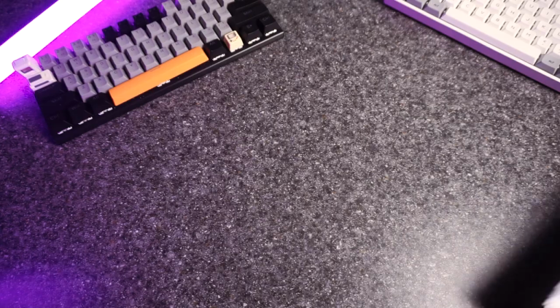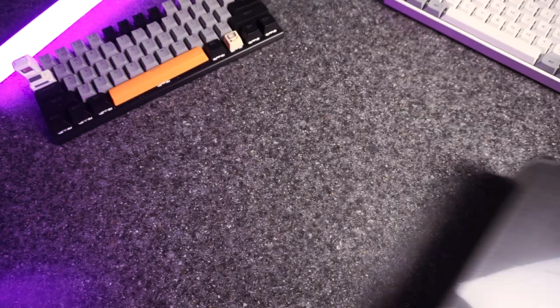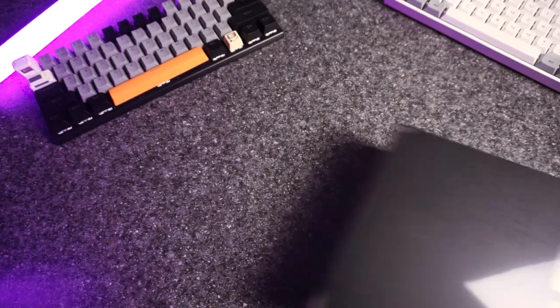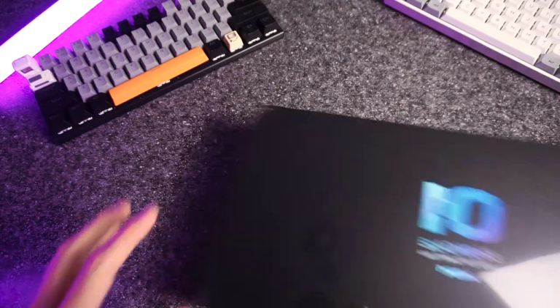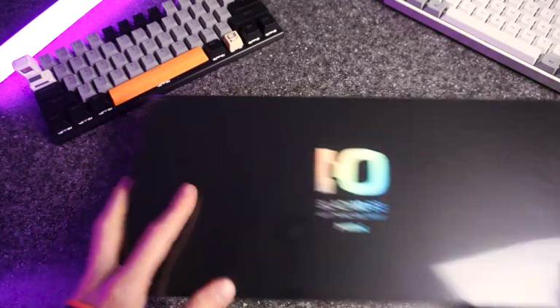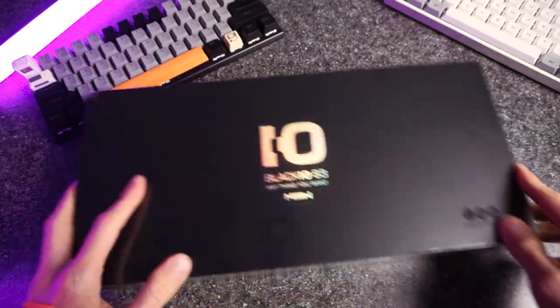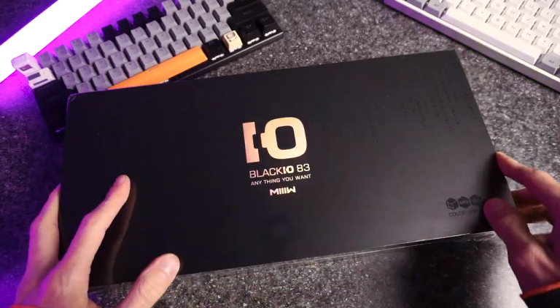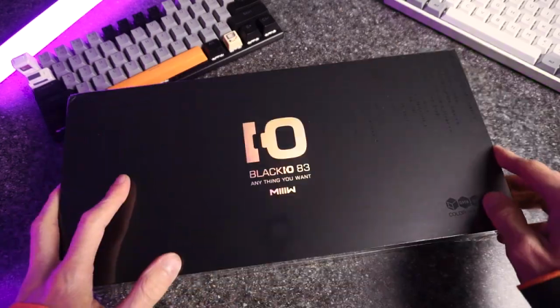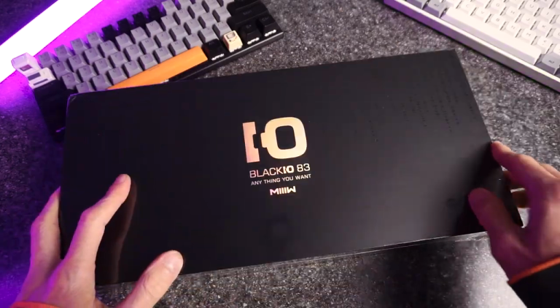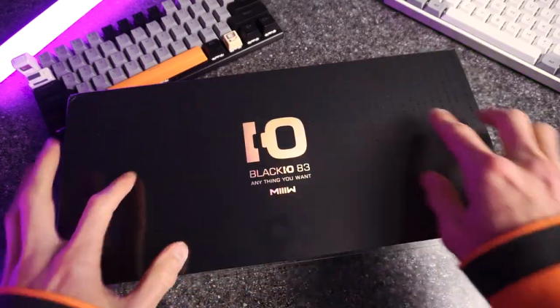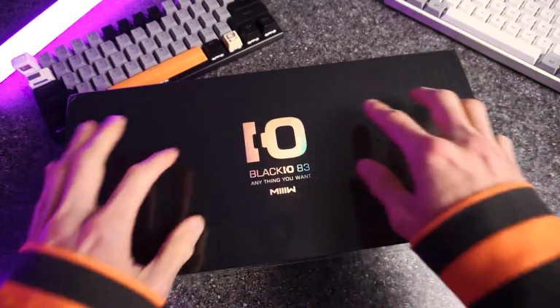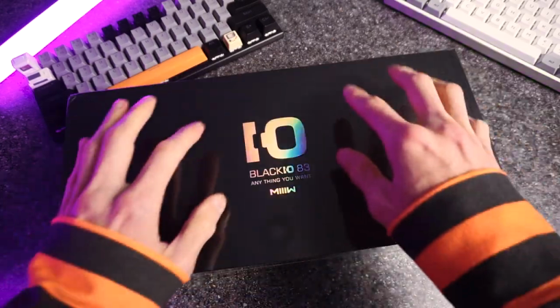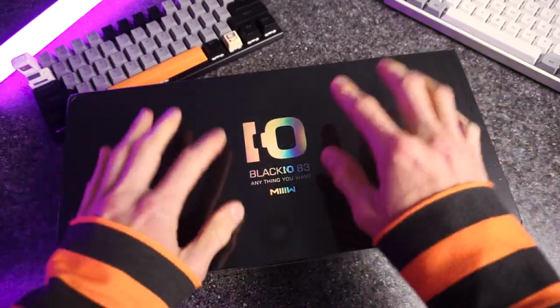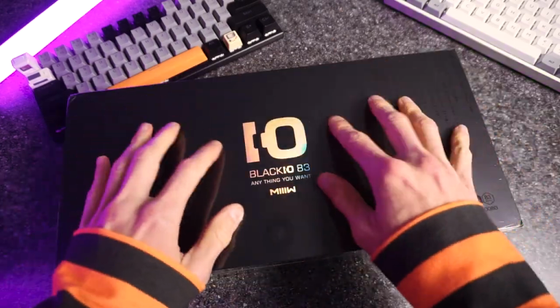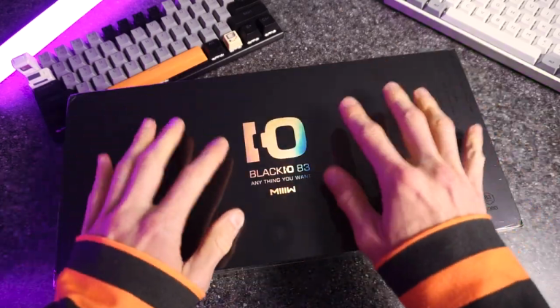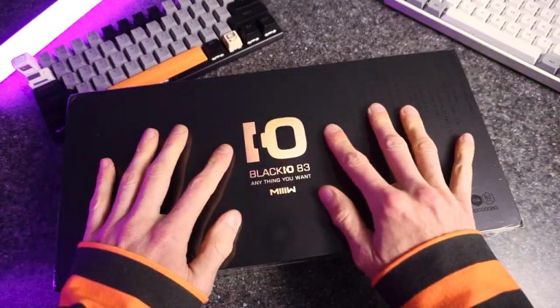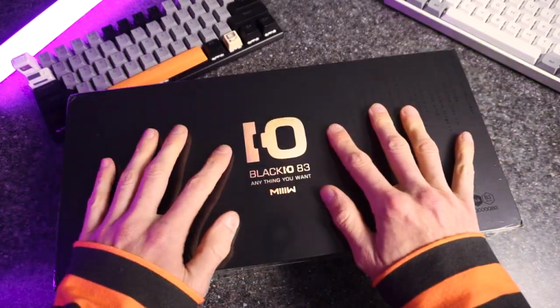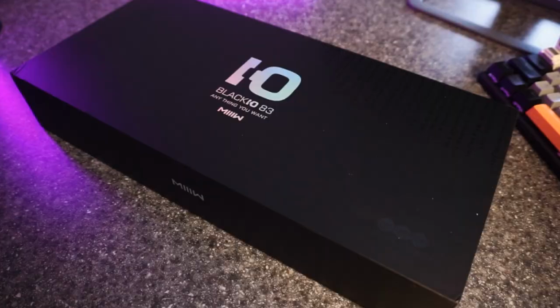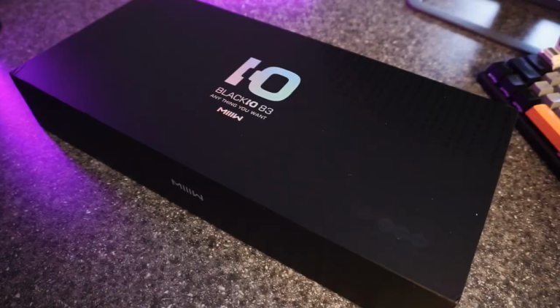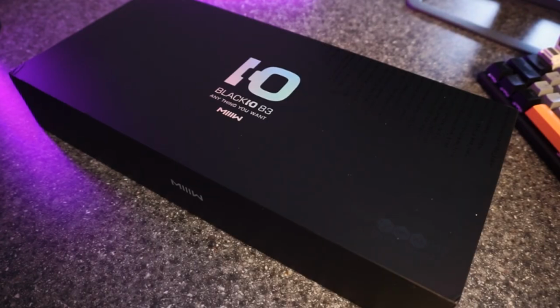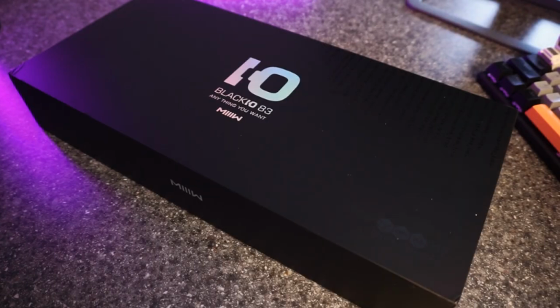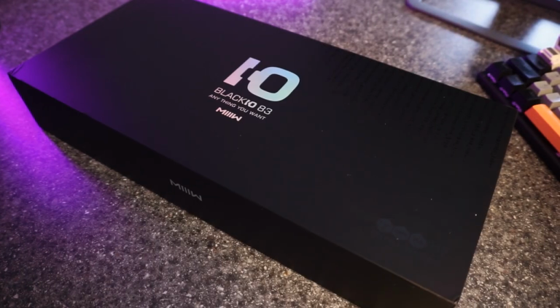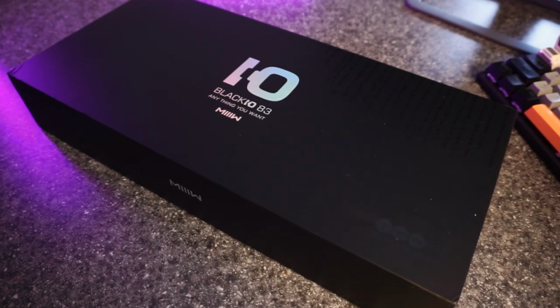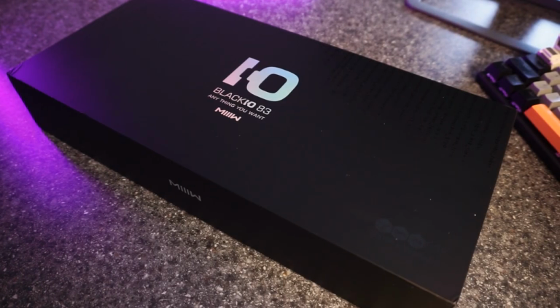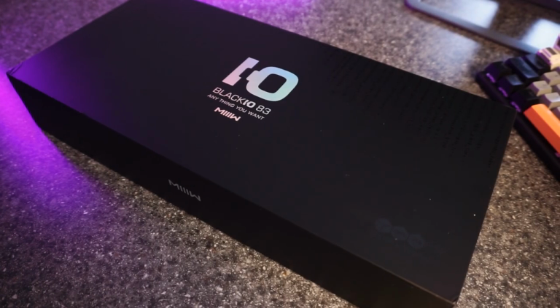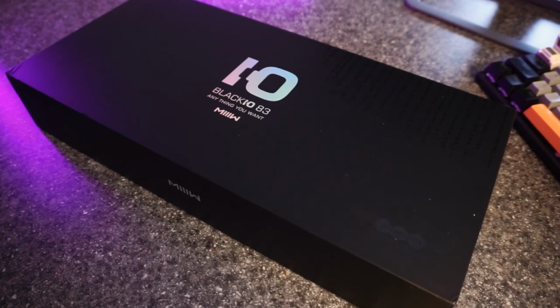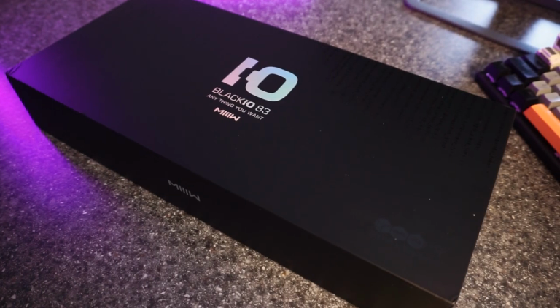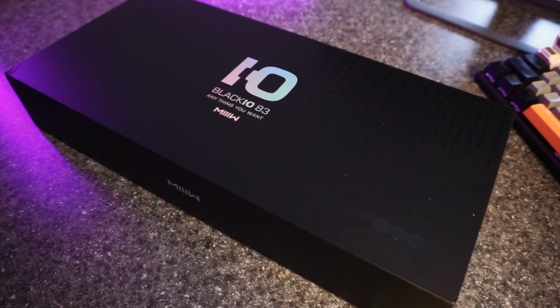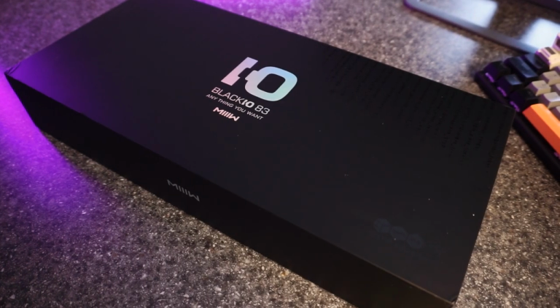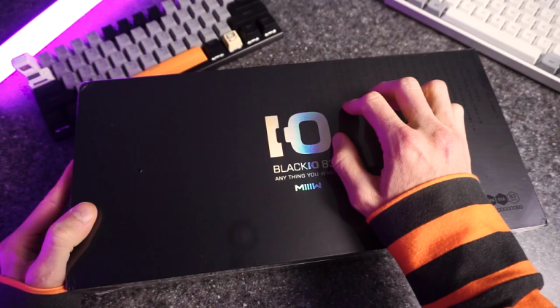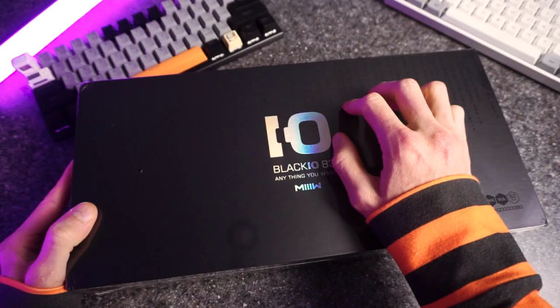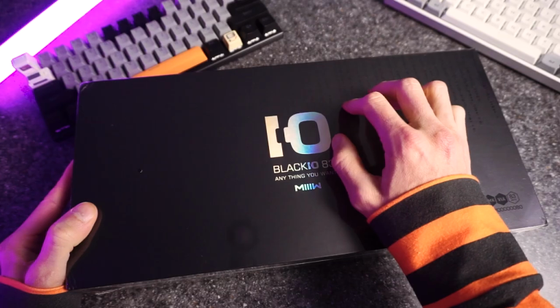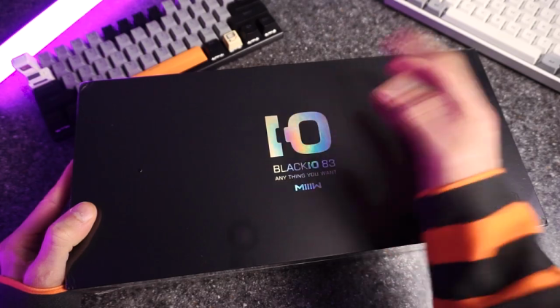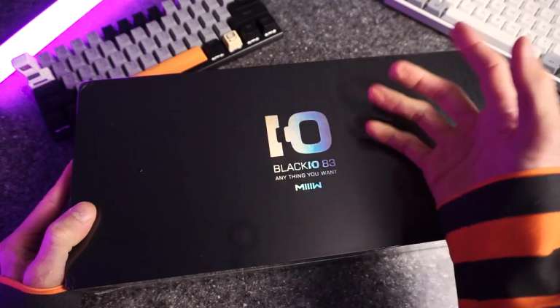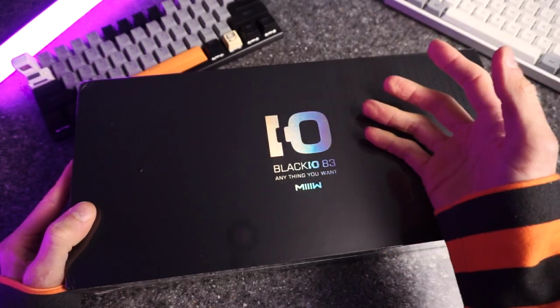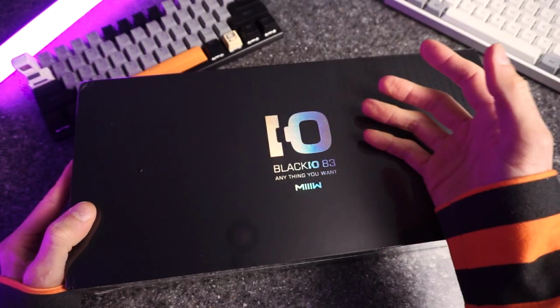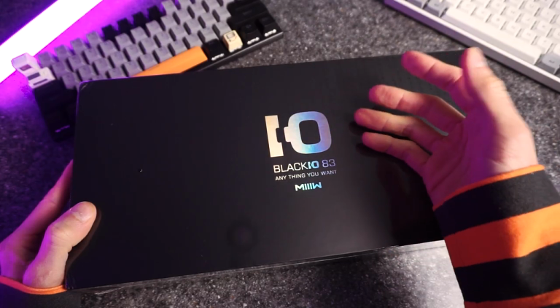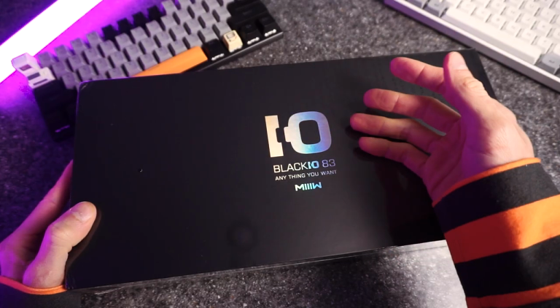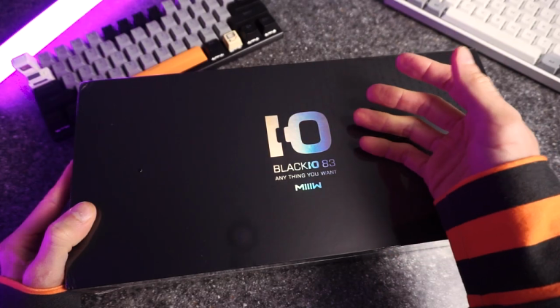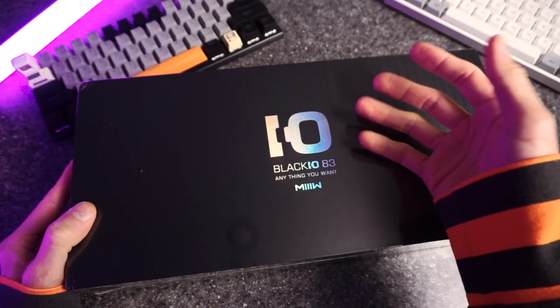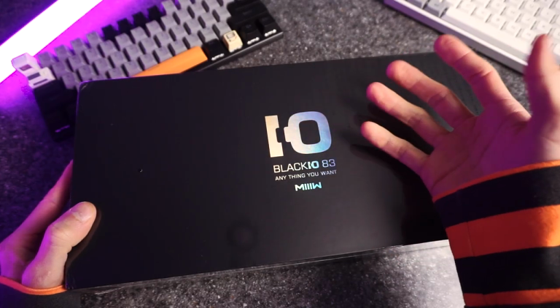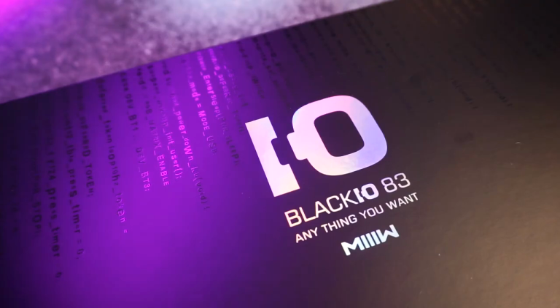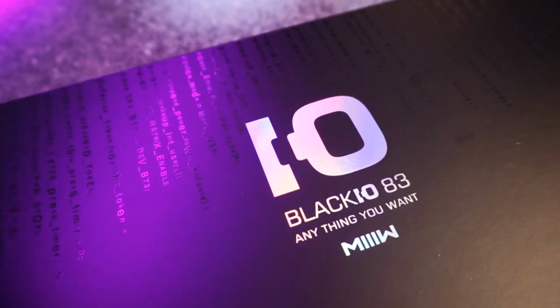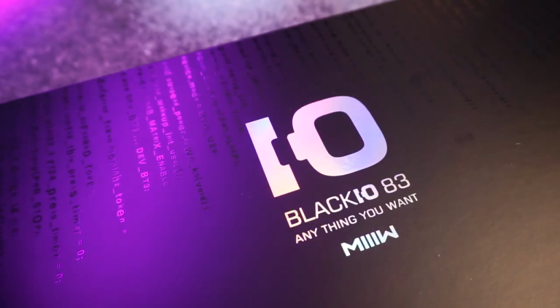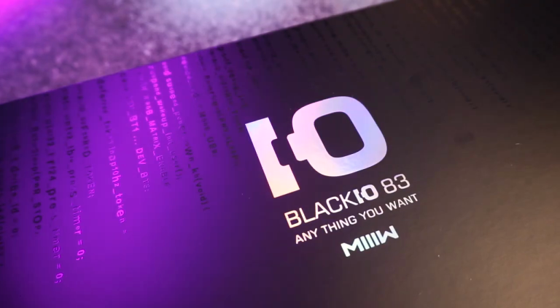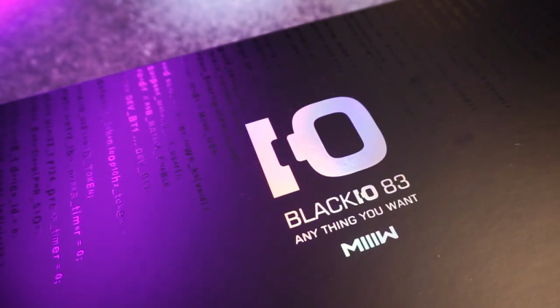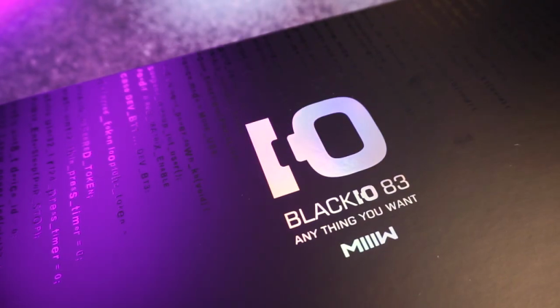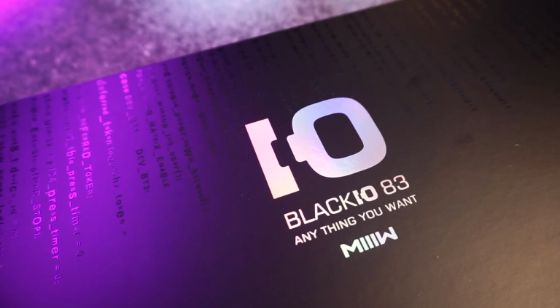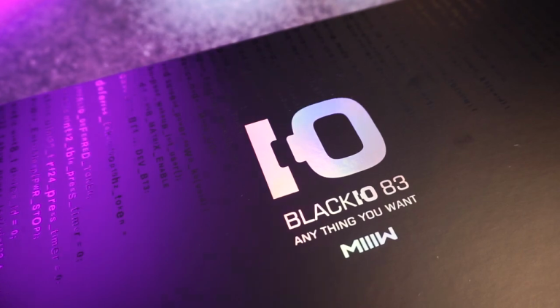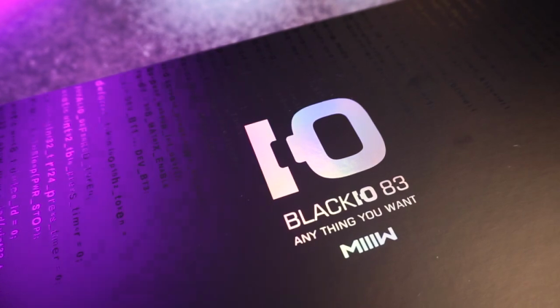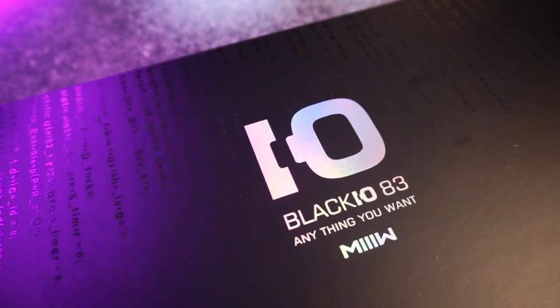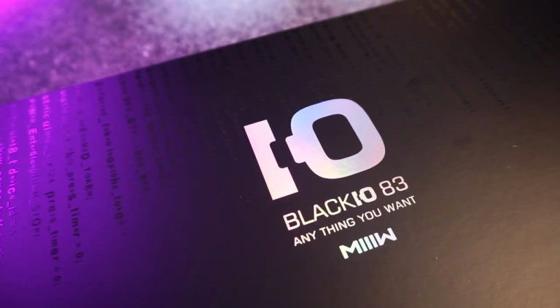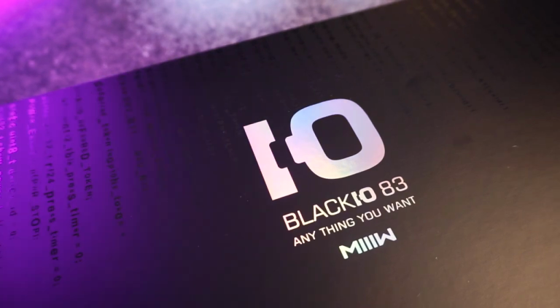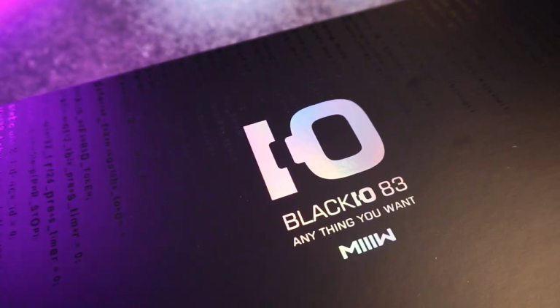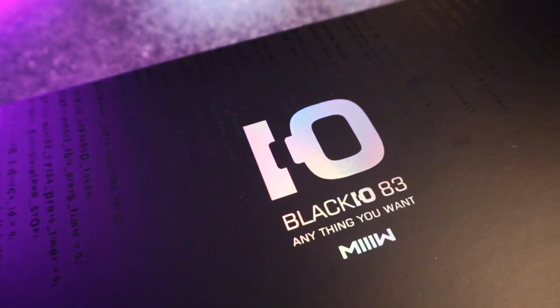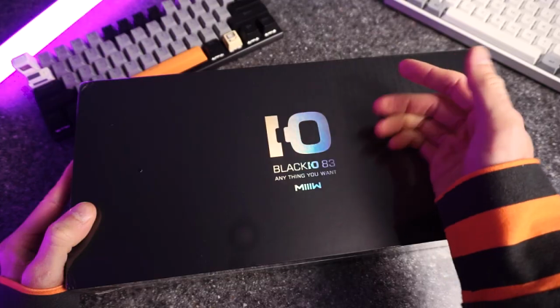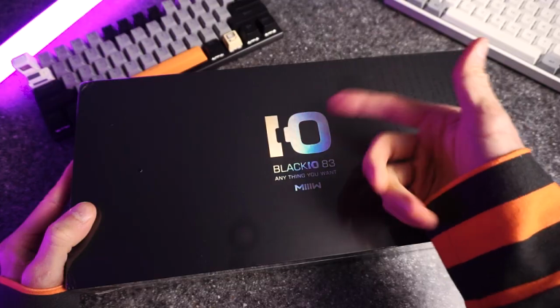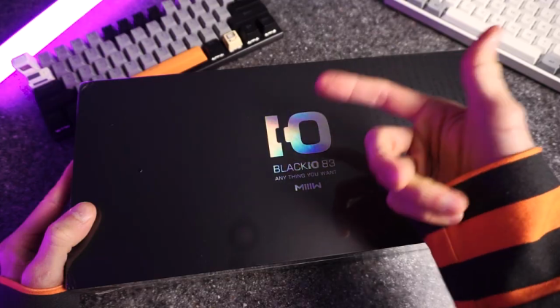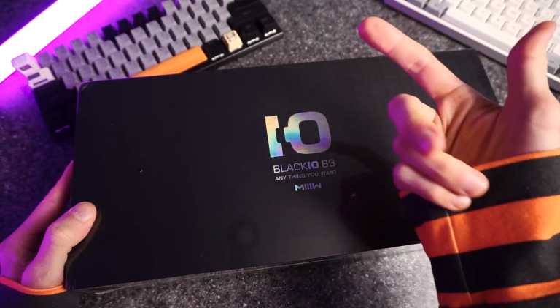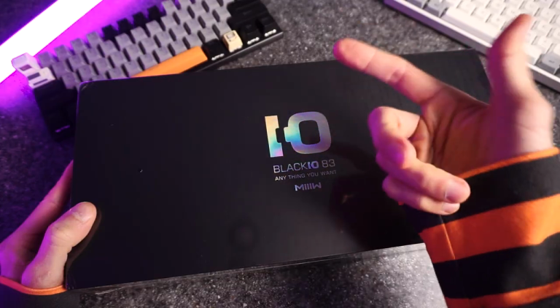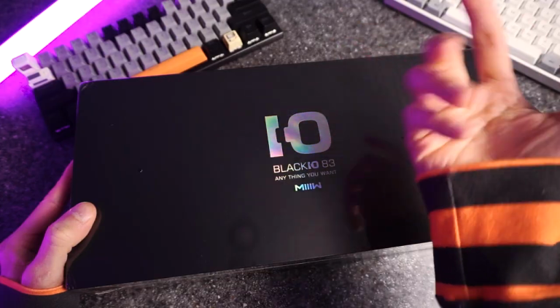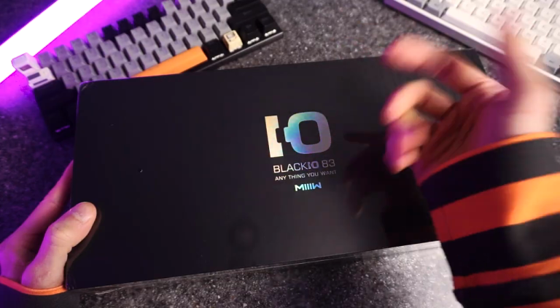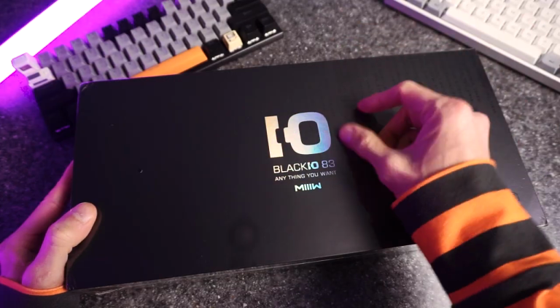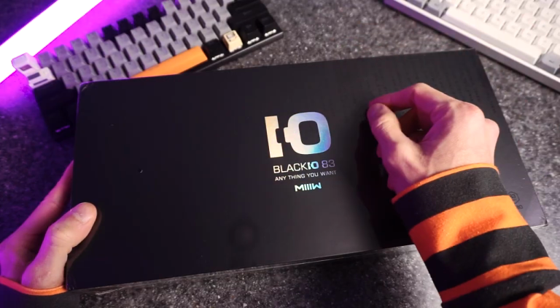Today we're going to check out this new keyboard that I got. Is it any good? Well, maybe. Let's find out together.